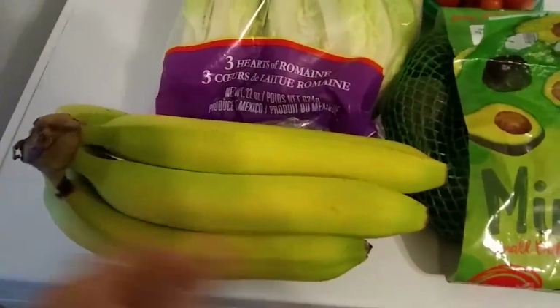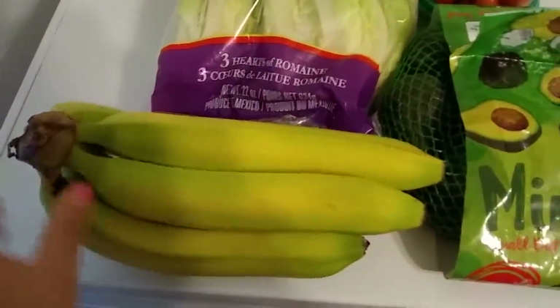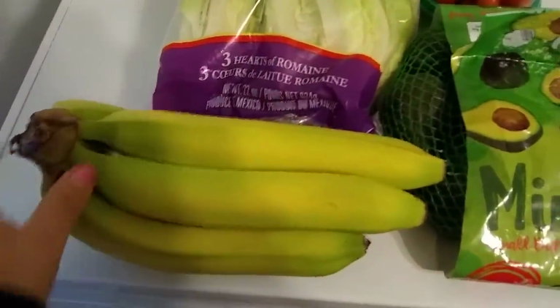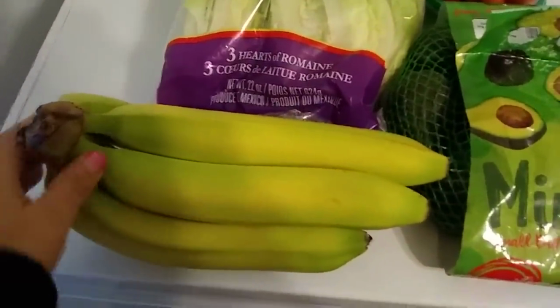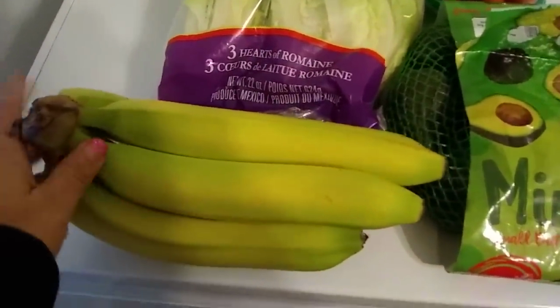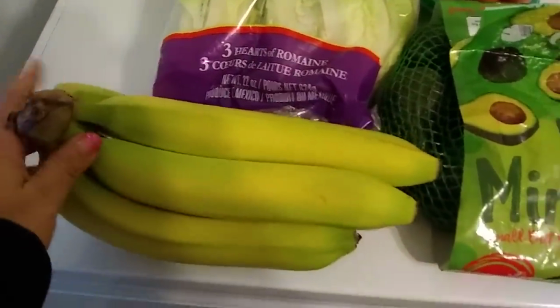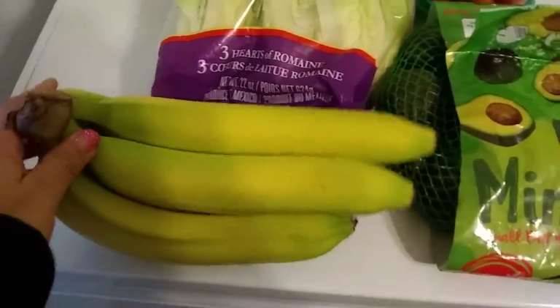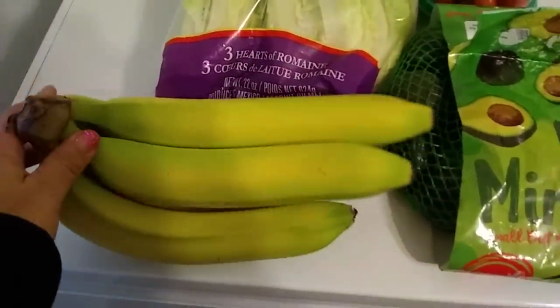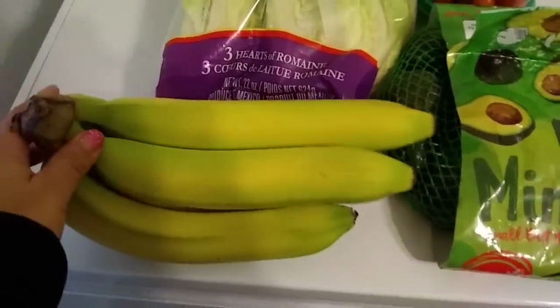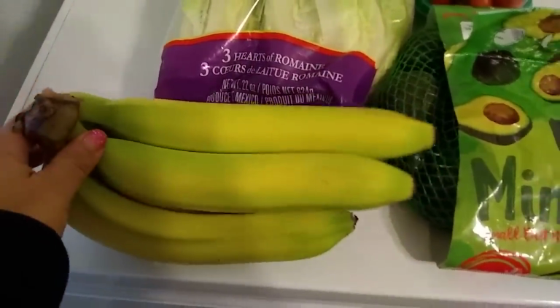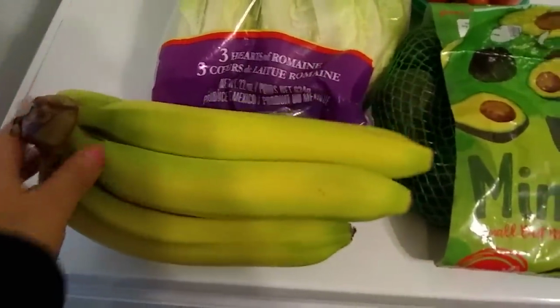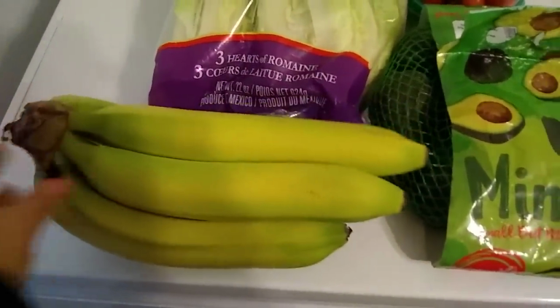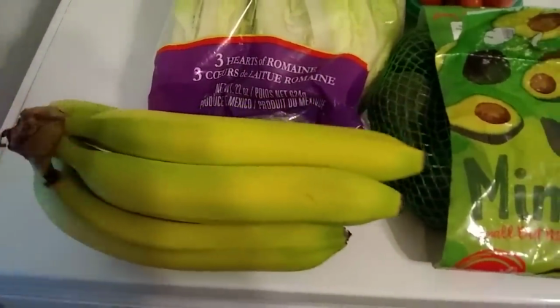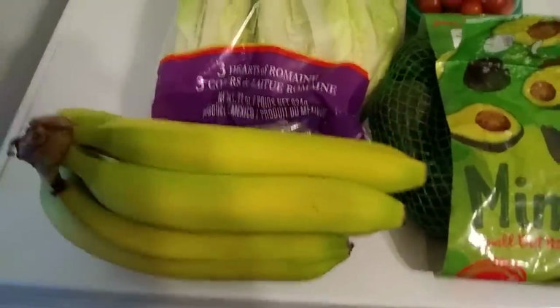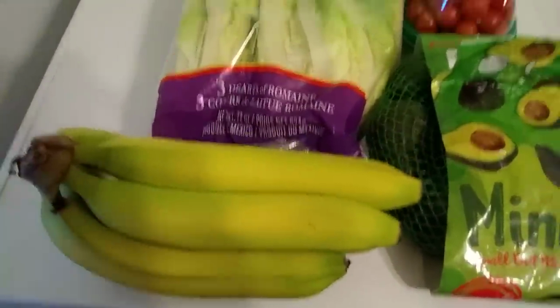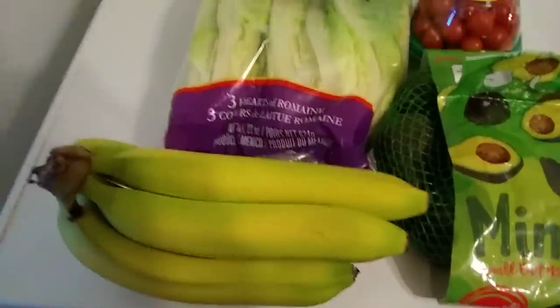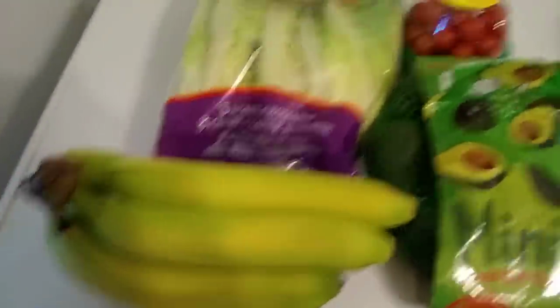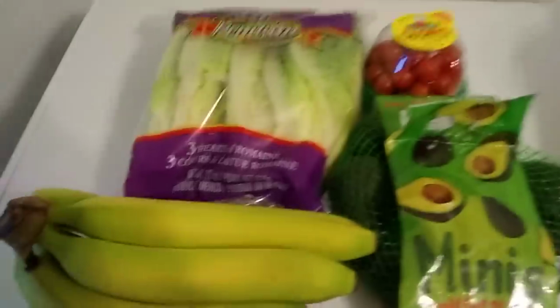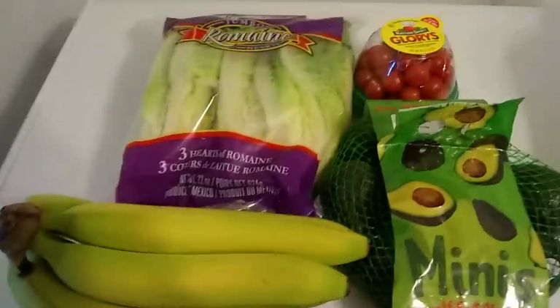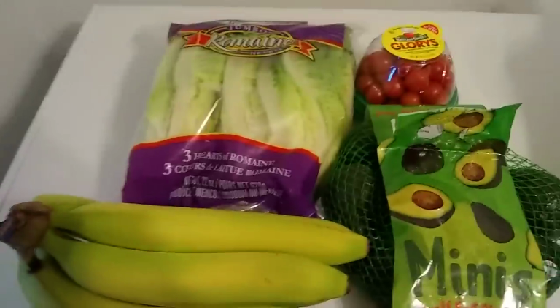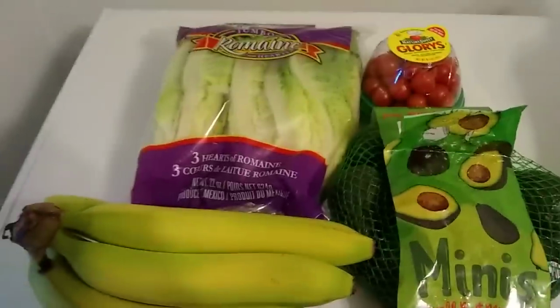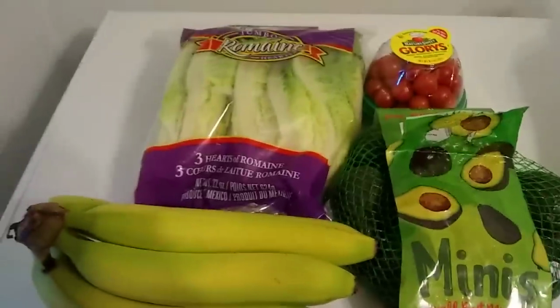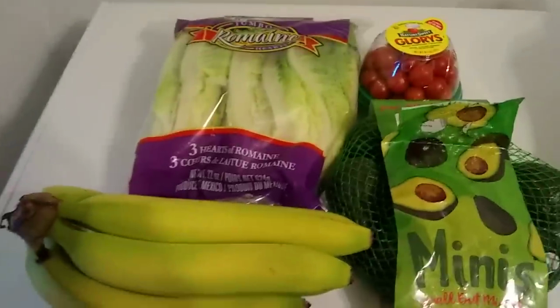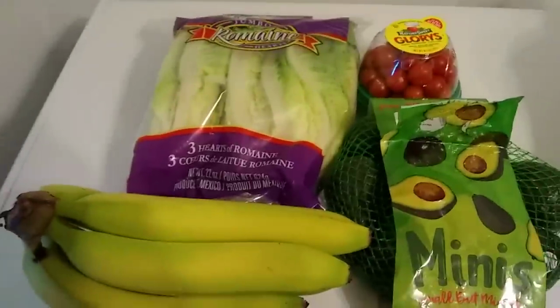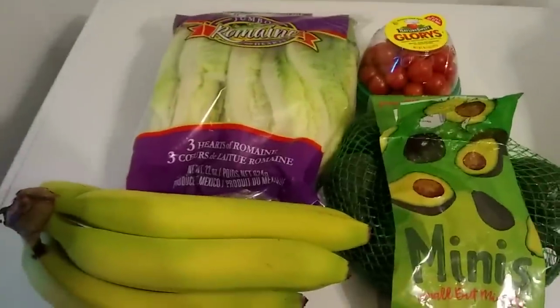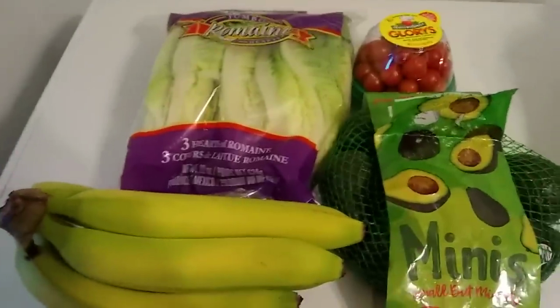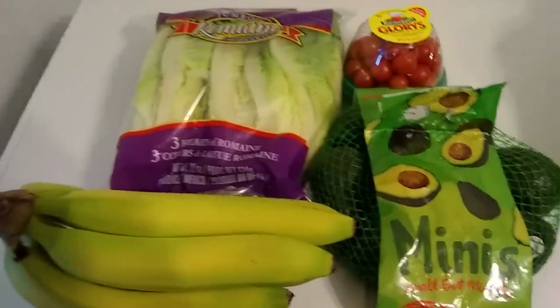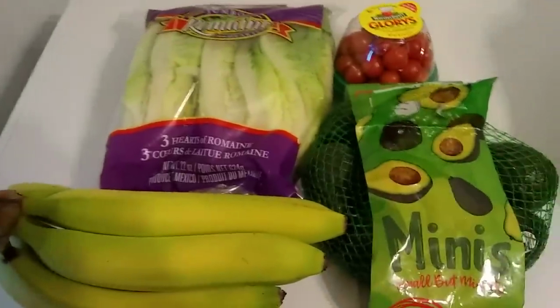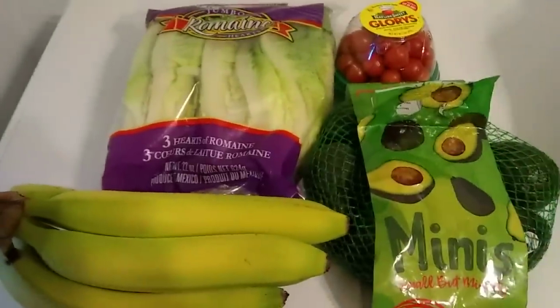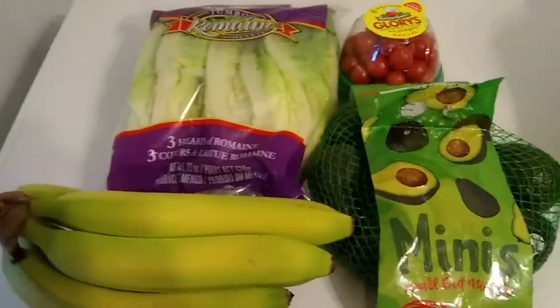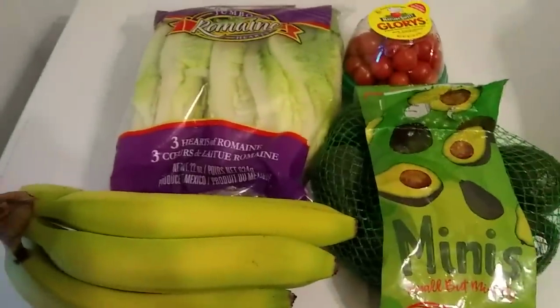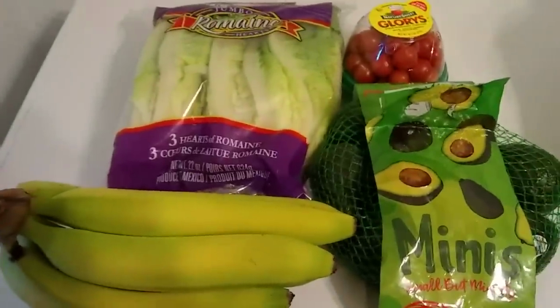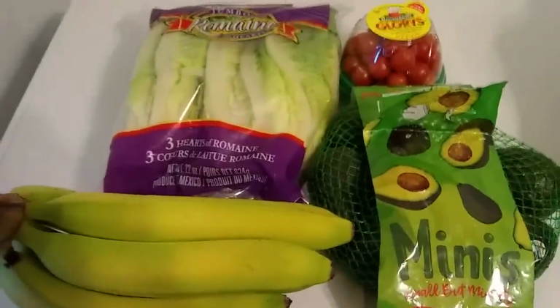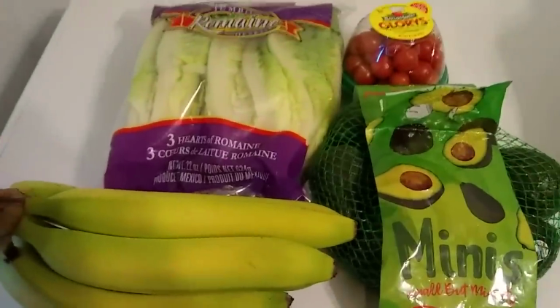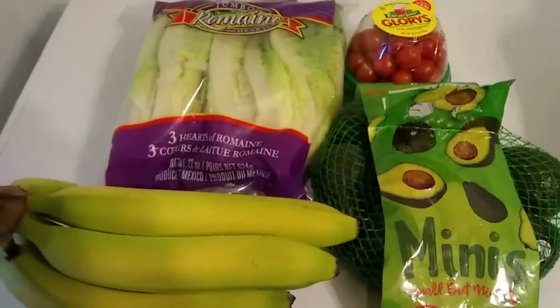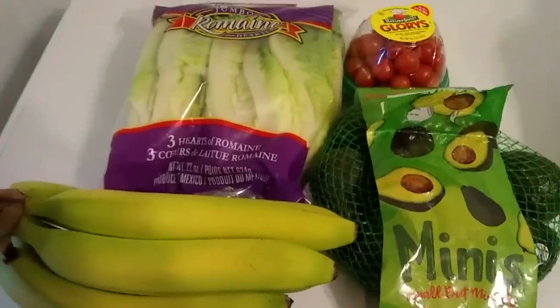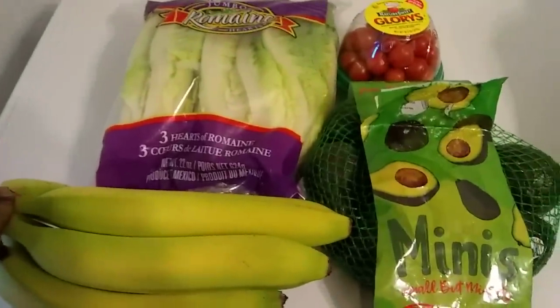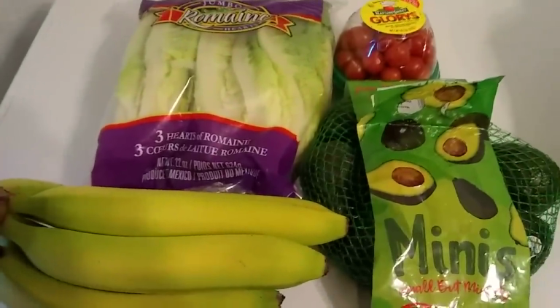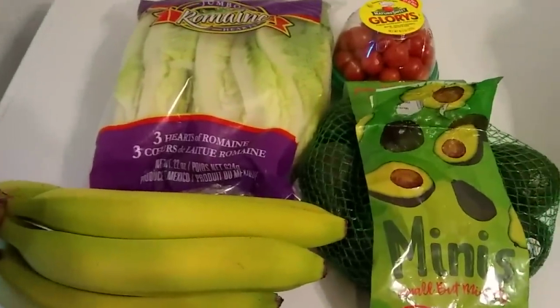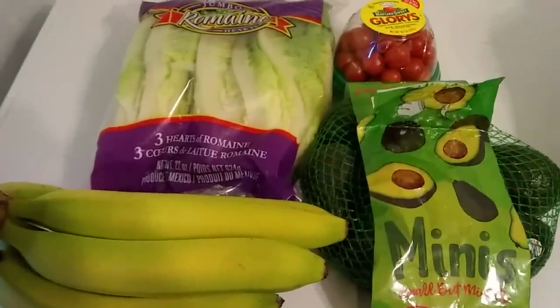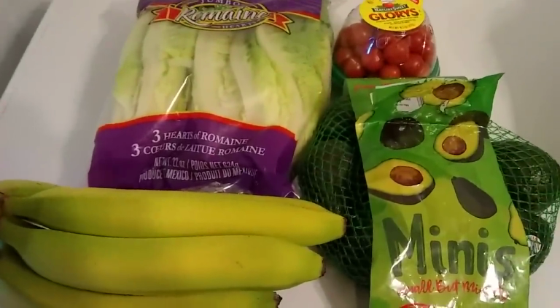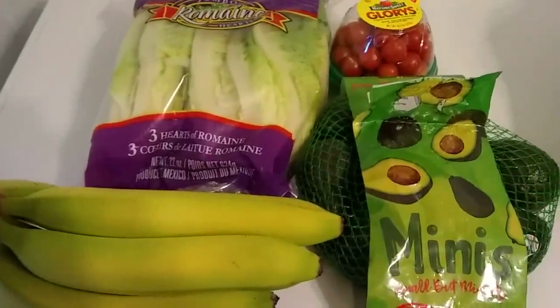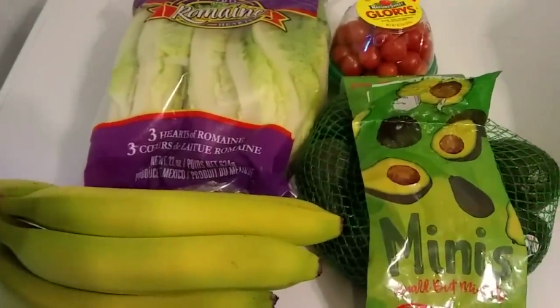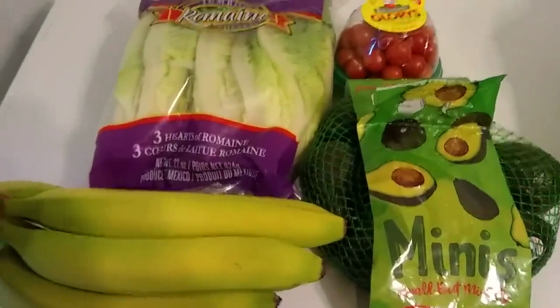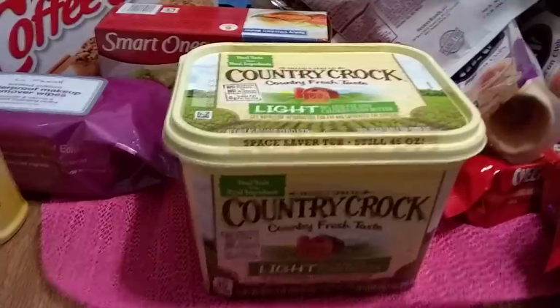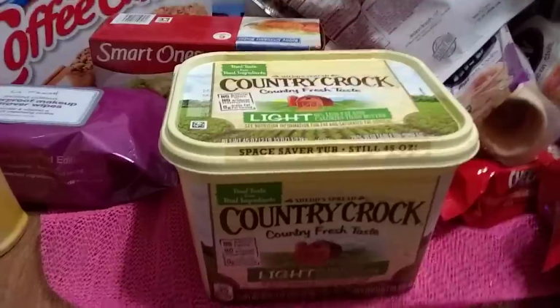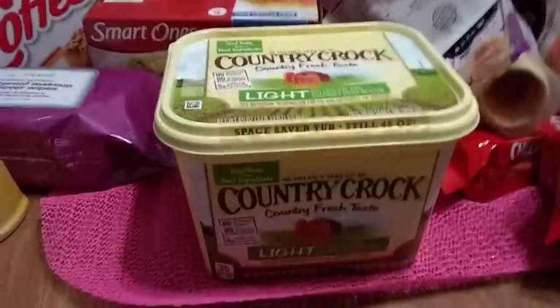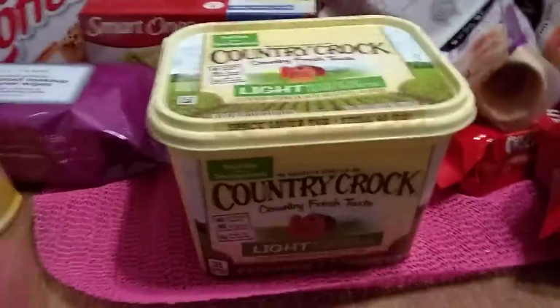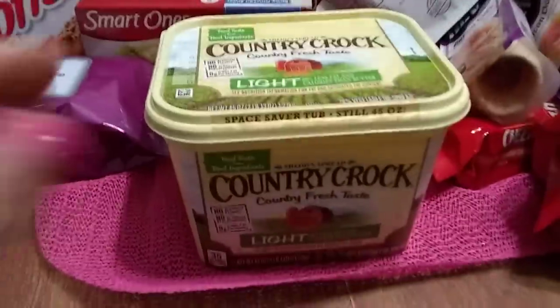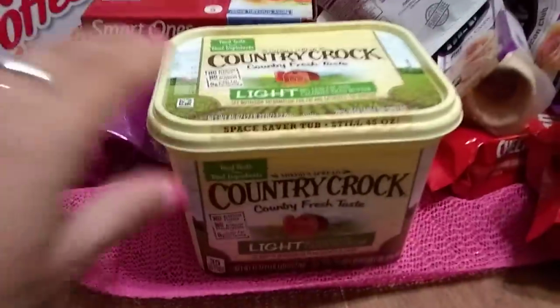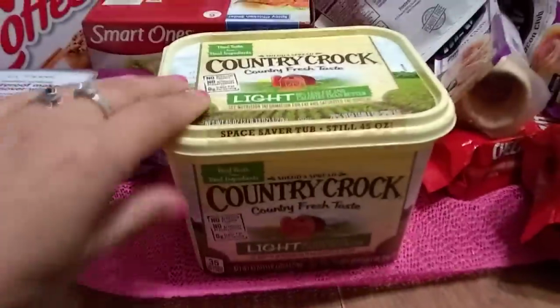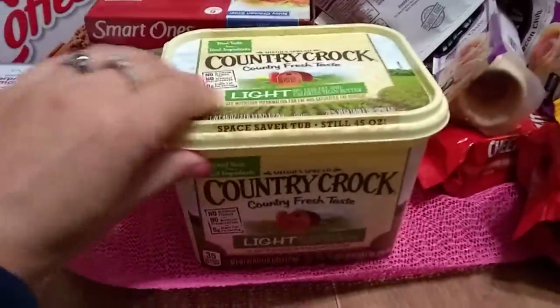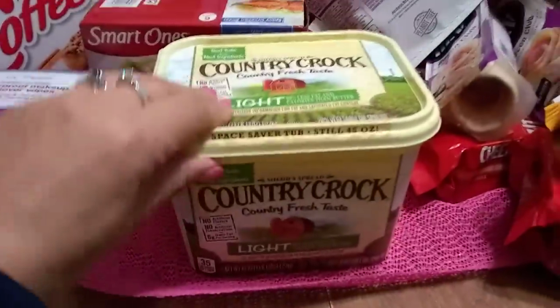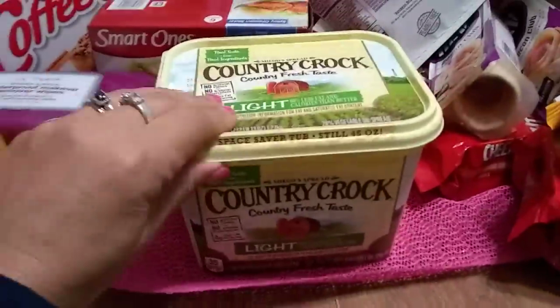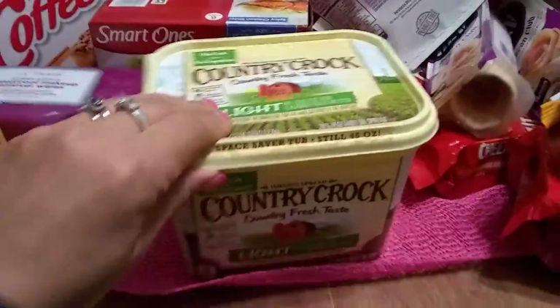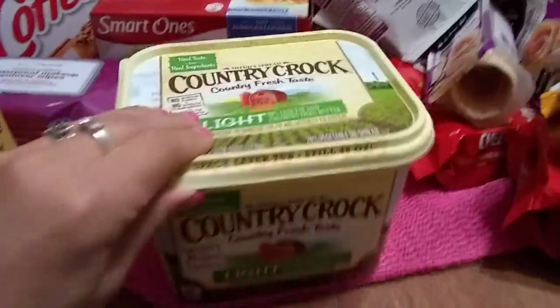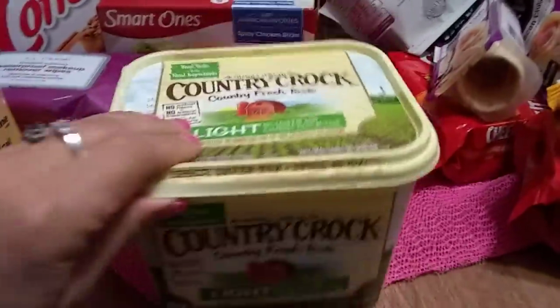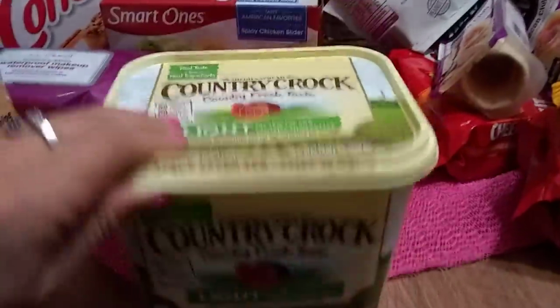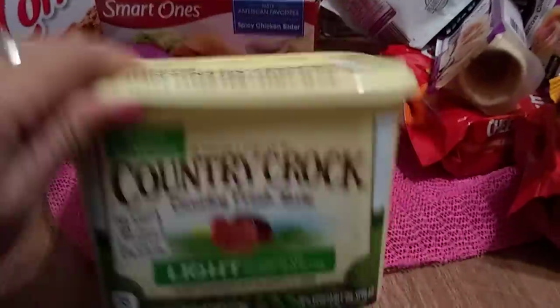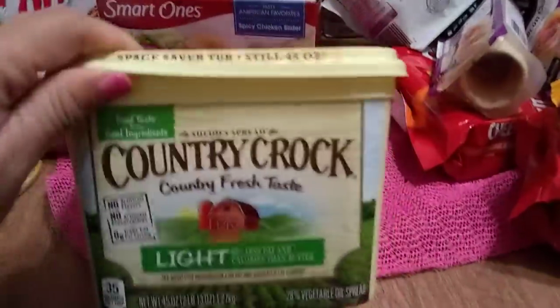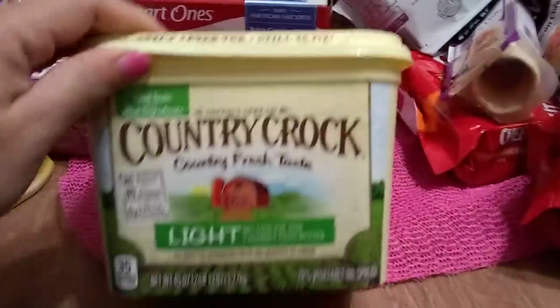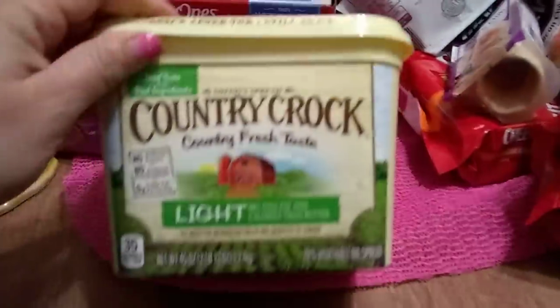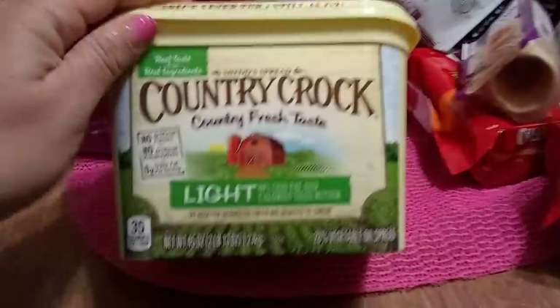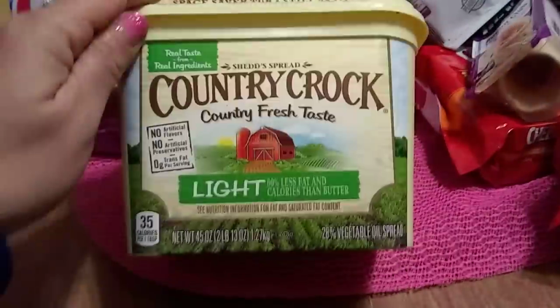Of course I had to pick up bananas — a staple at our house — and these are 49 cents a pound at the 99 cent store.